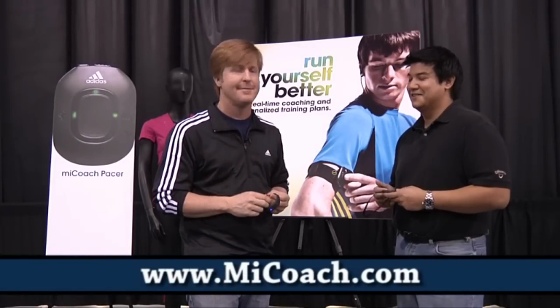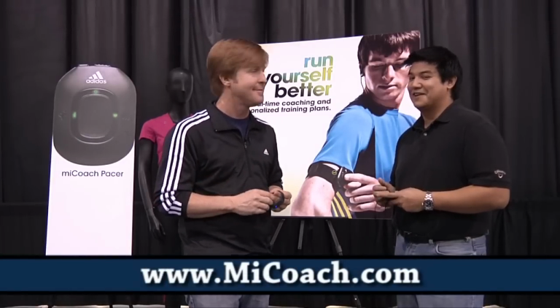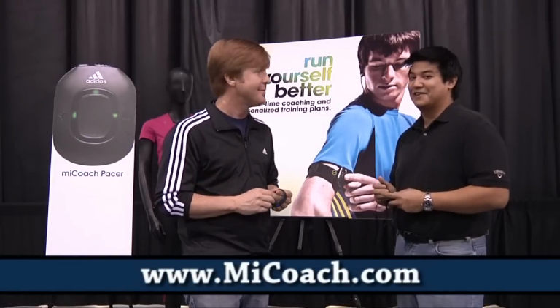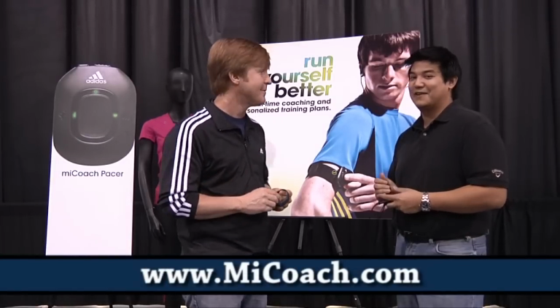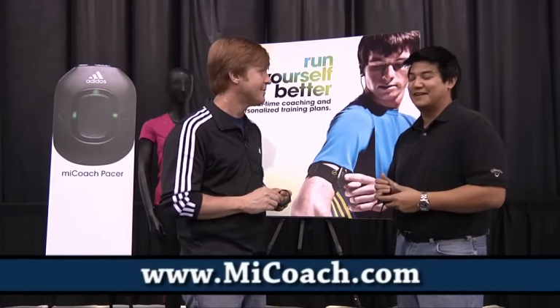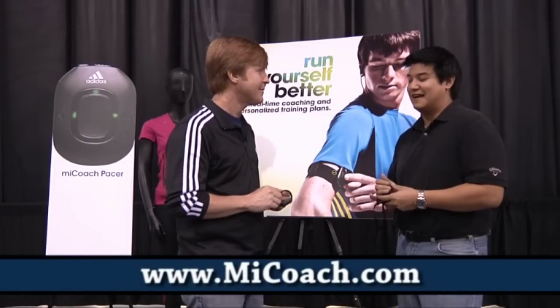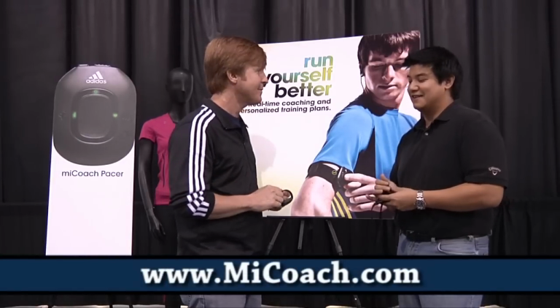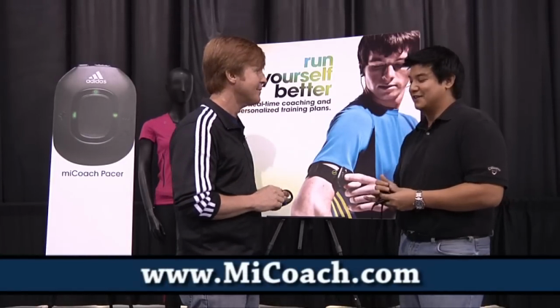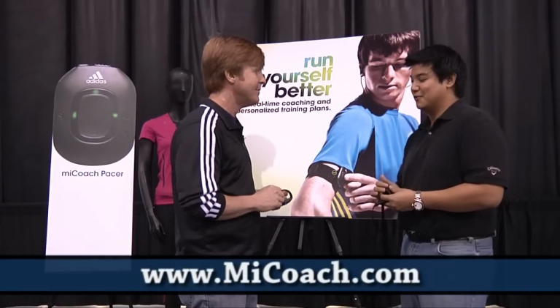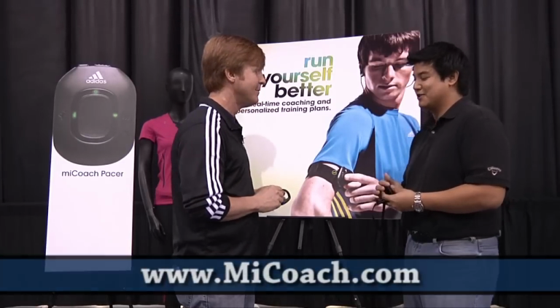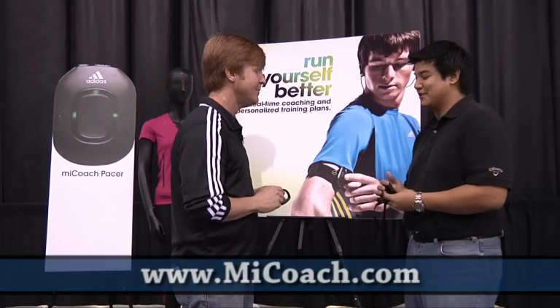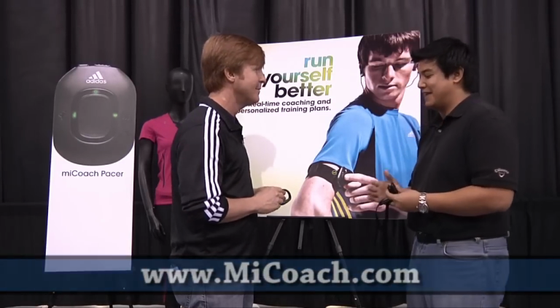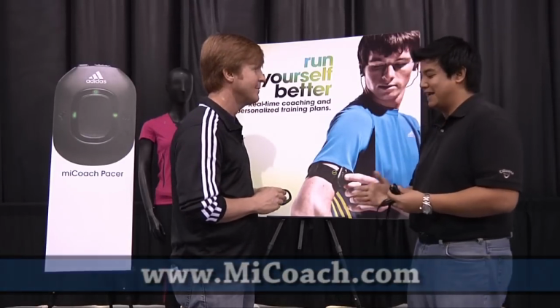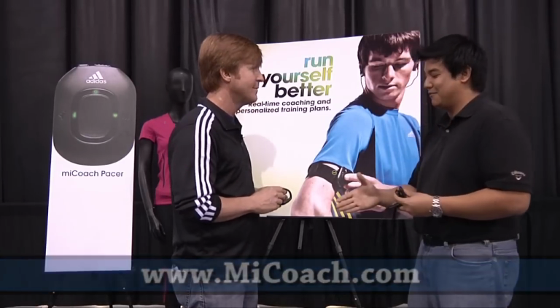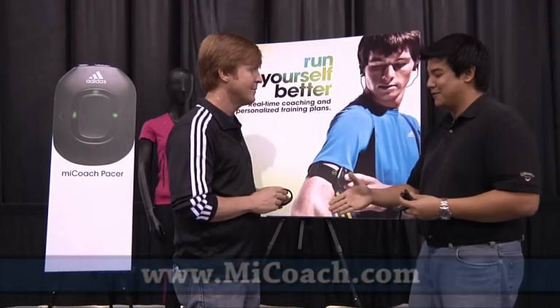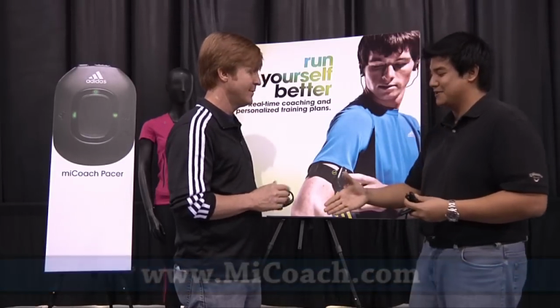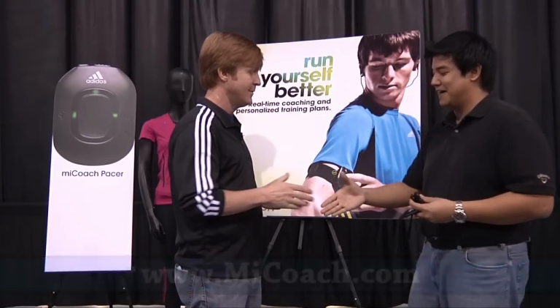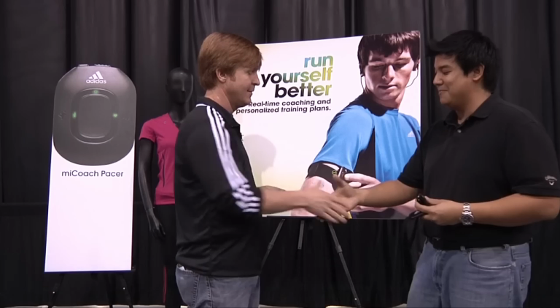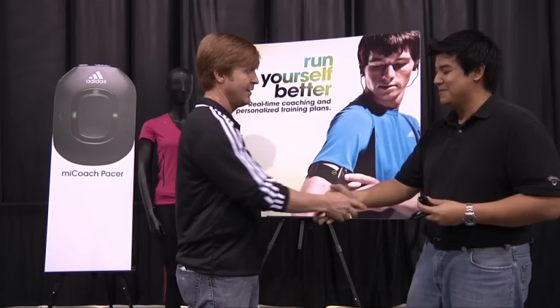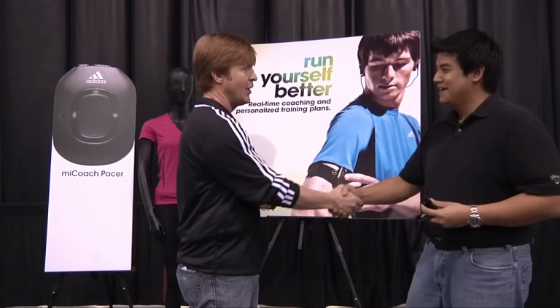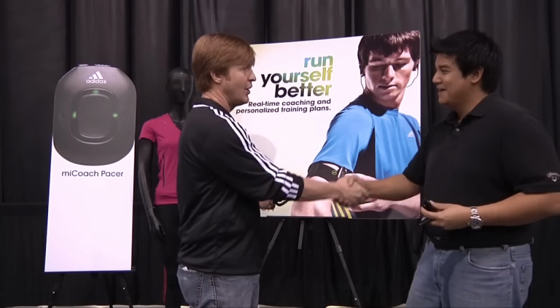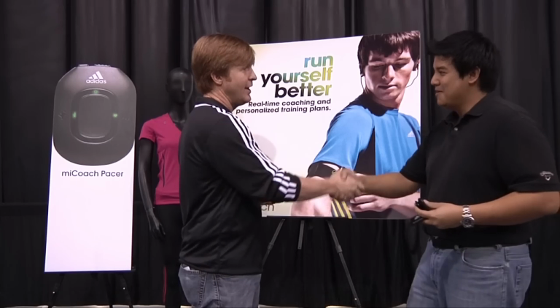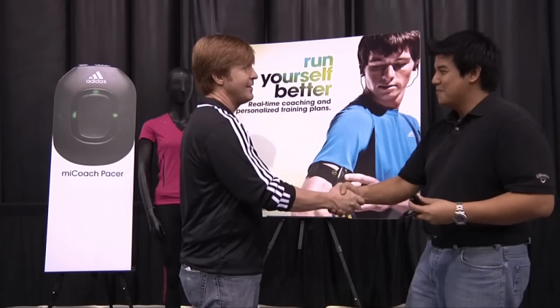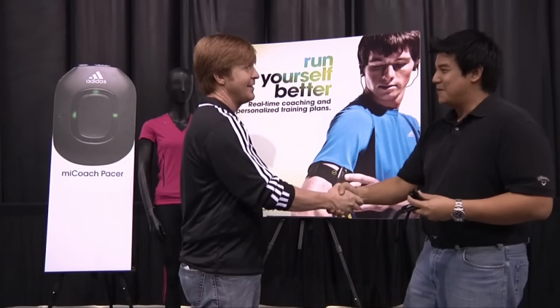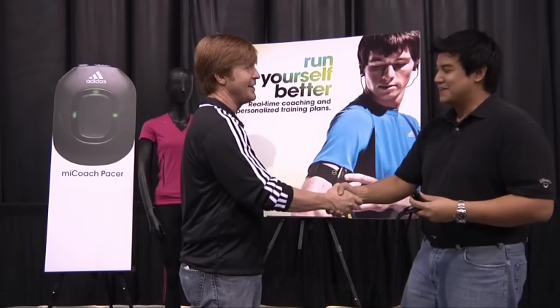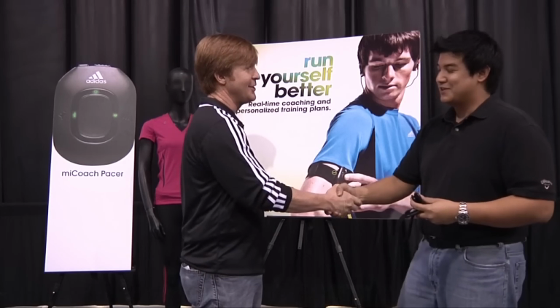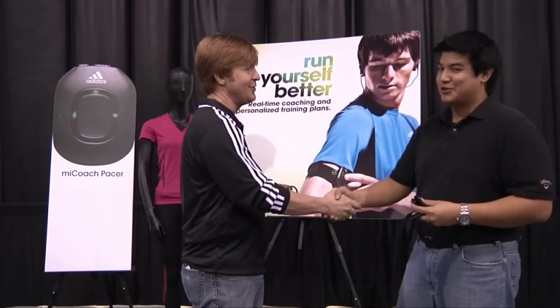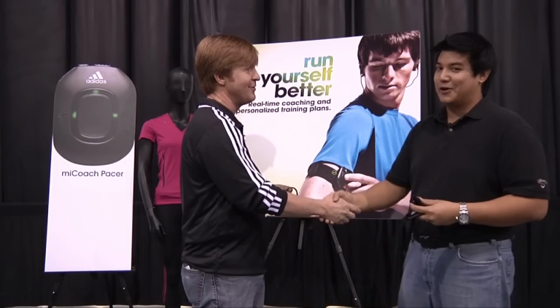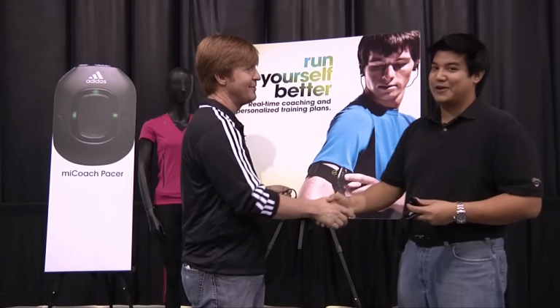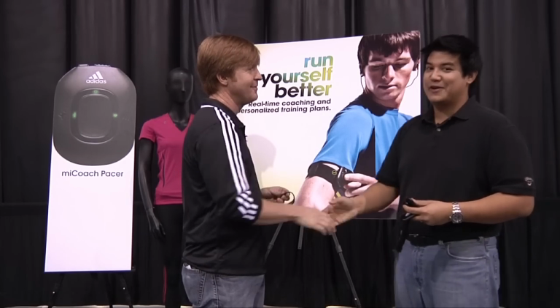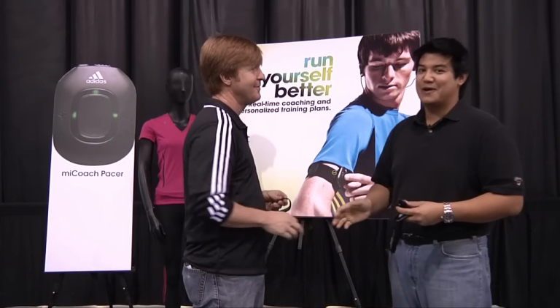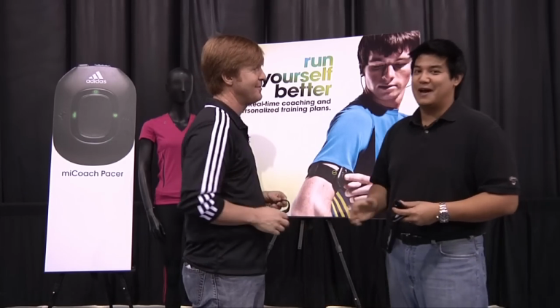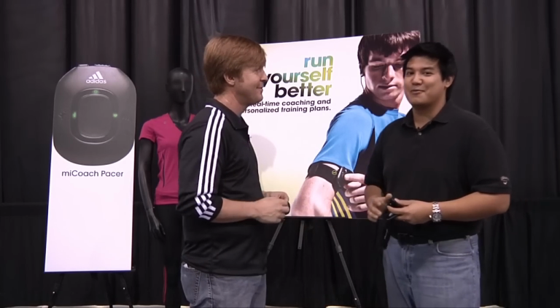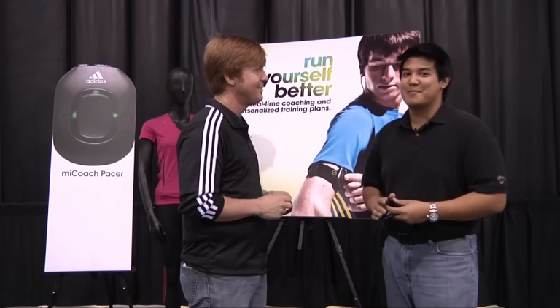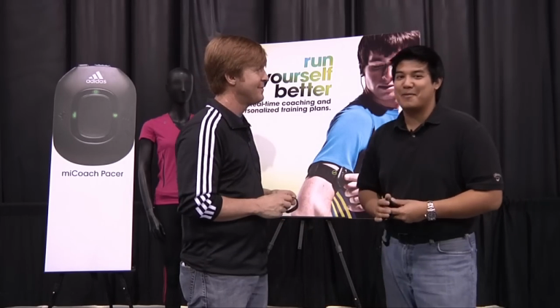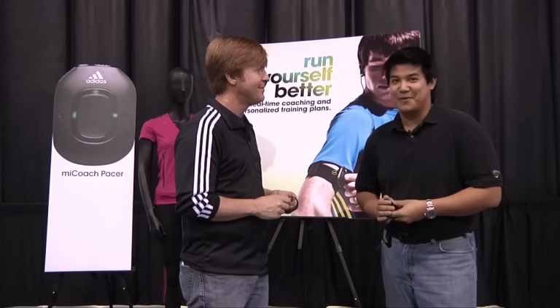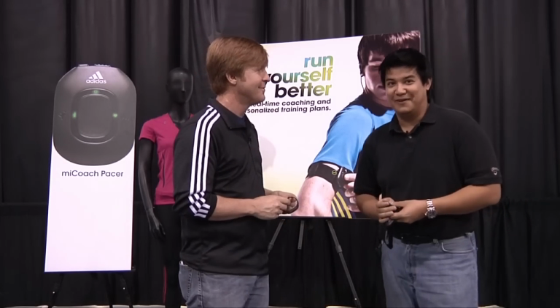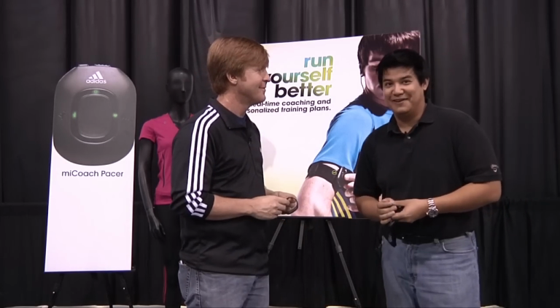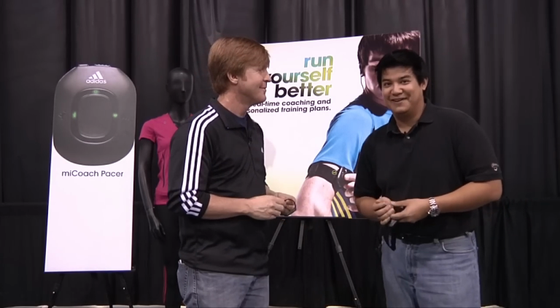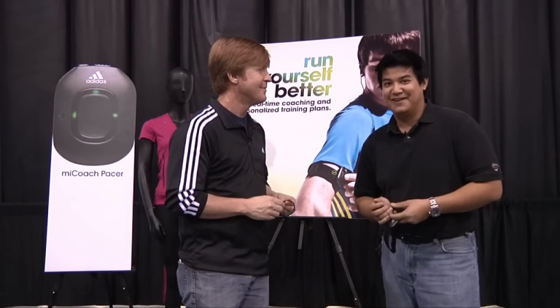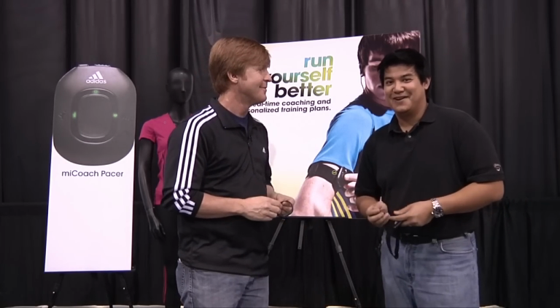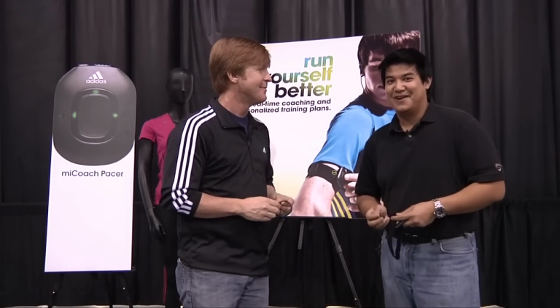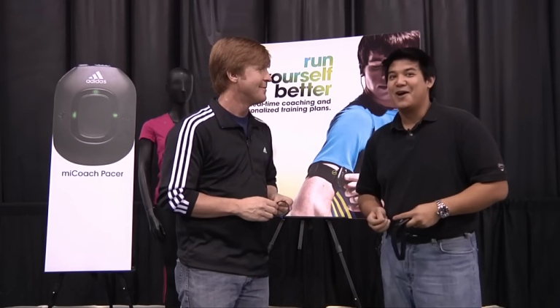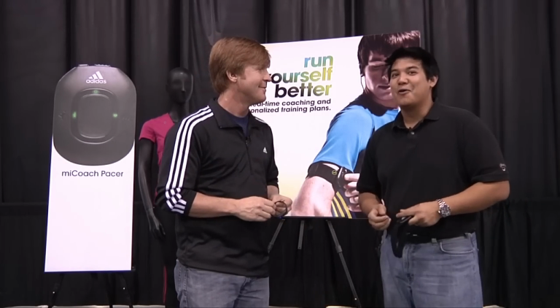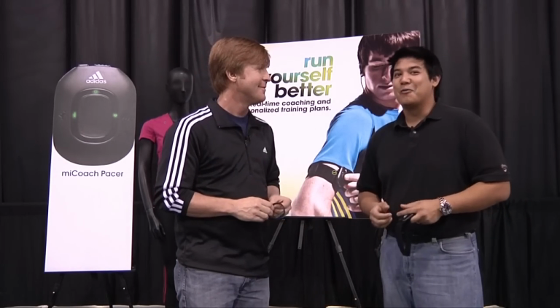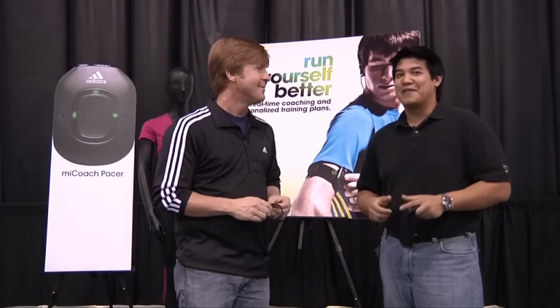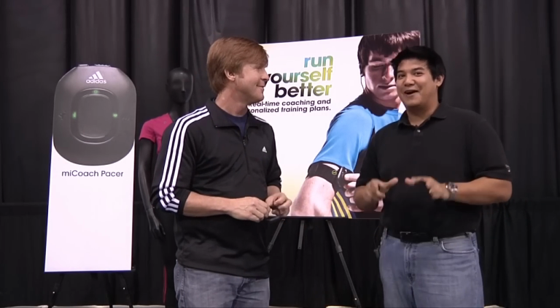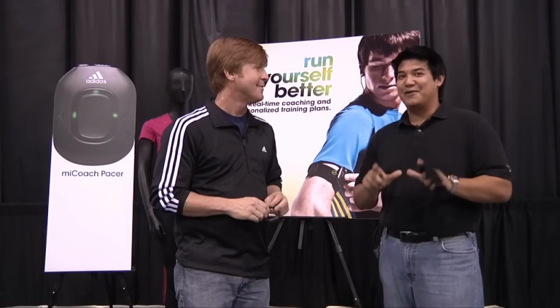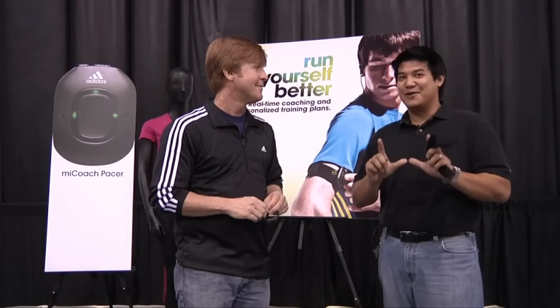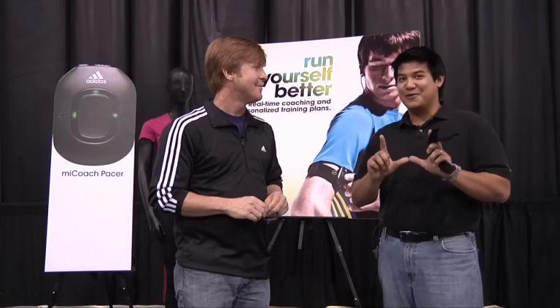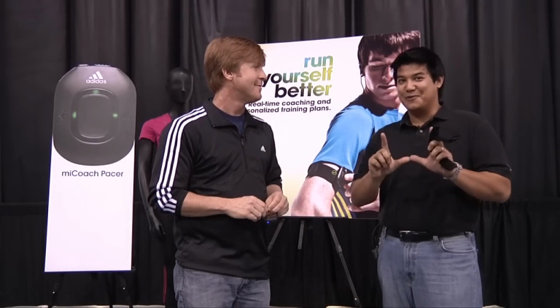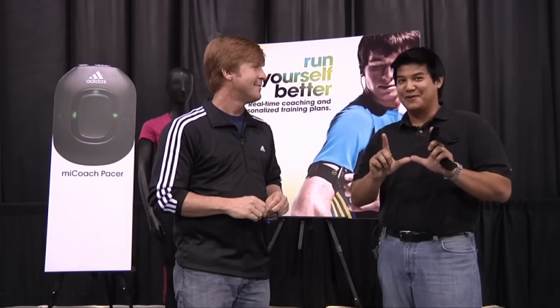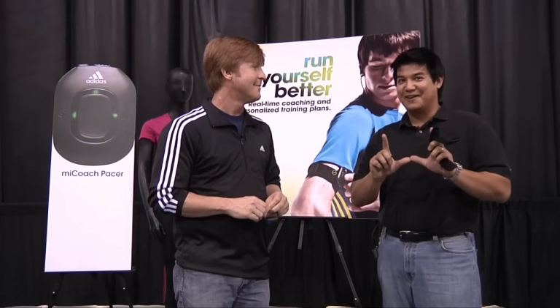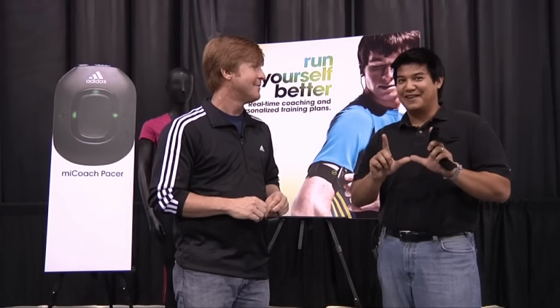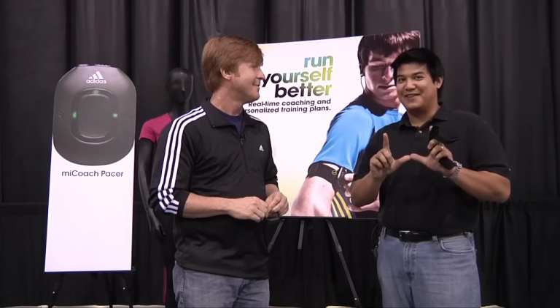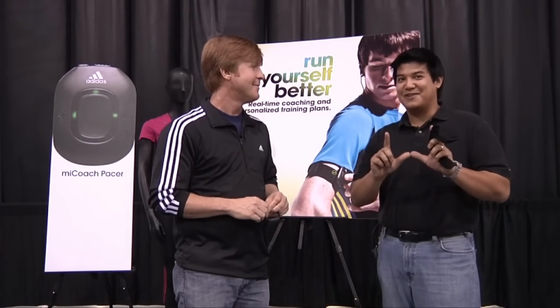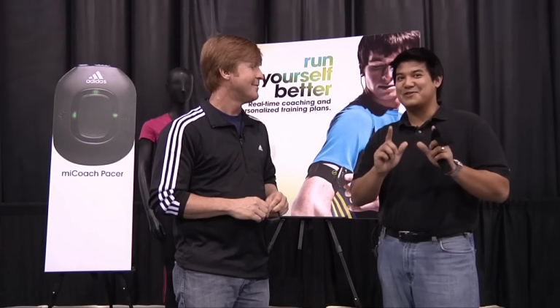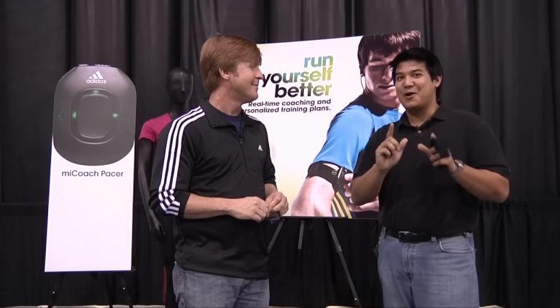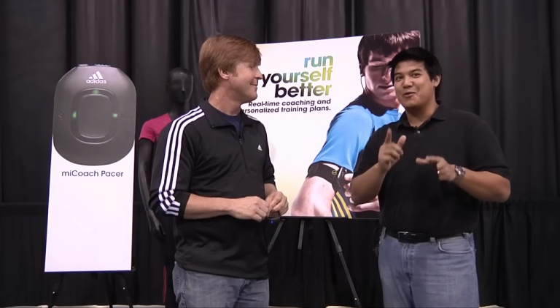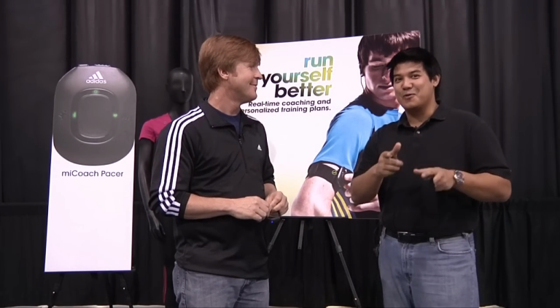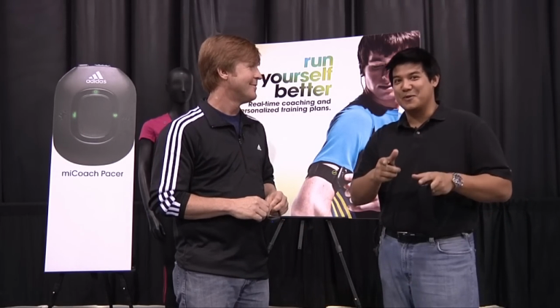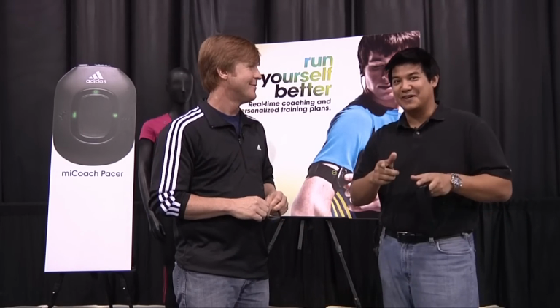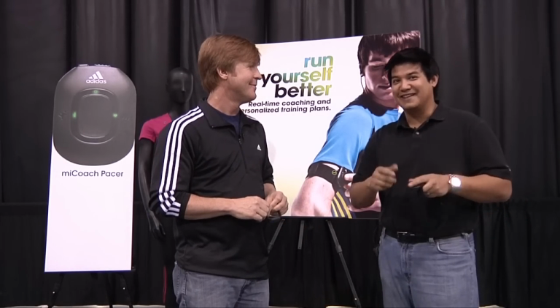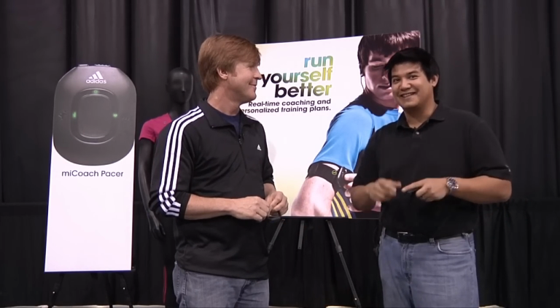That's fantastic. Christian, thank you for your time. Best of show to you. And remember, without you, there's no ubergeek.